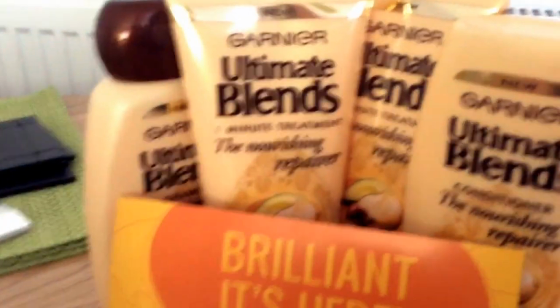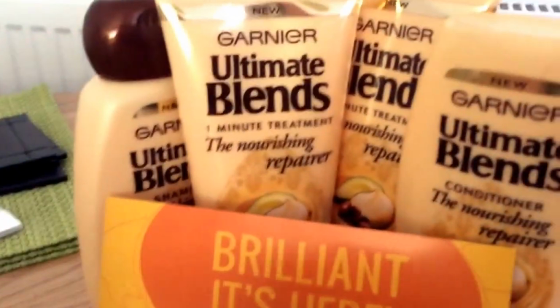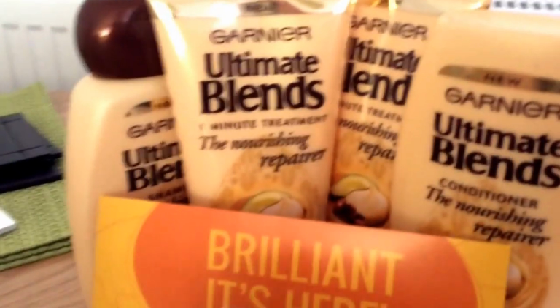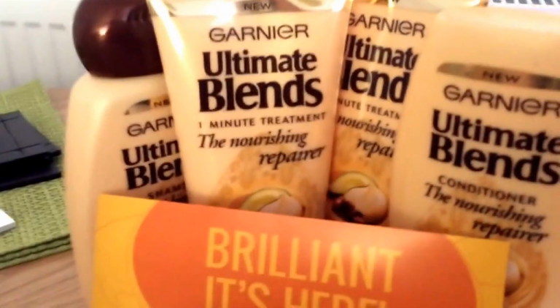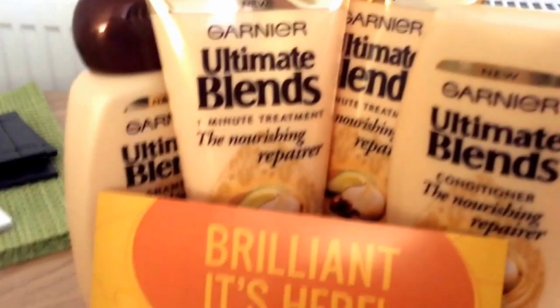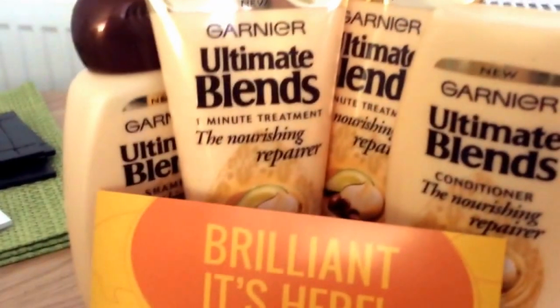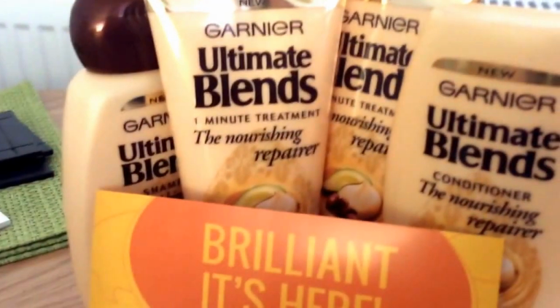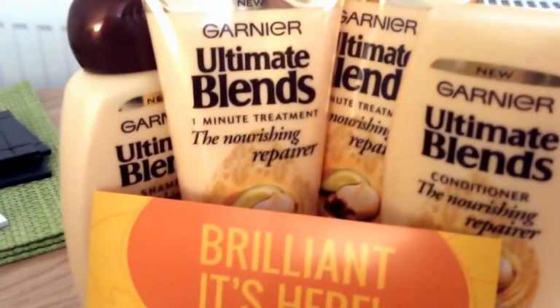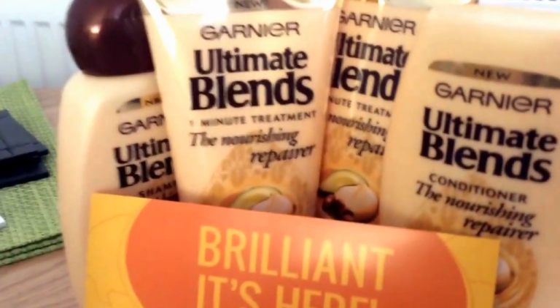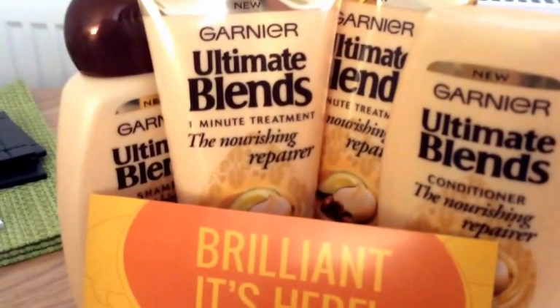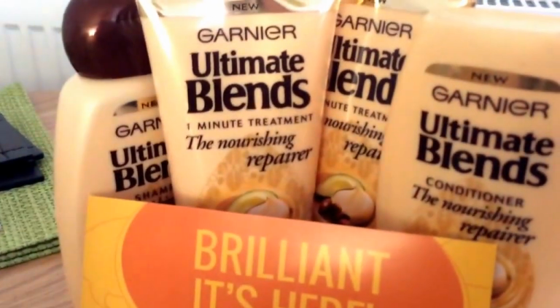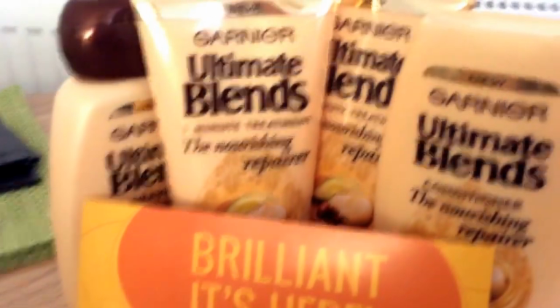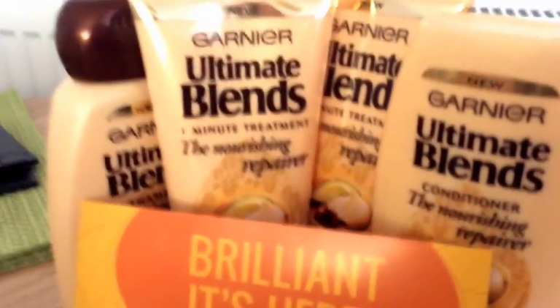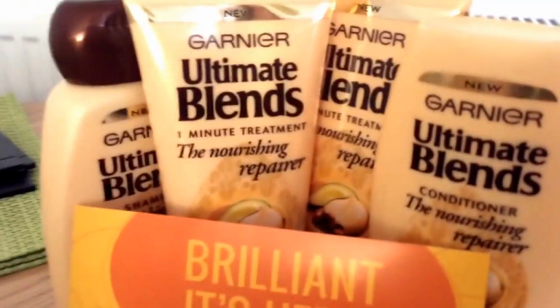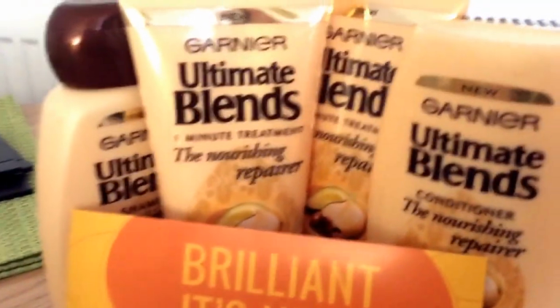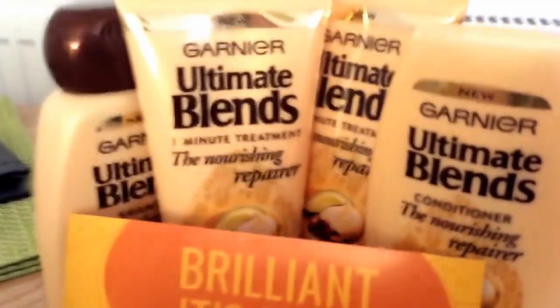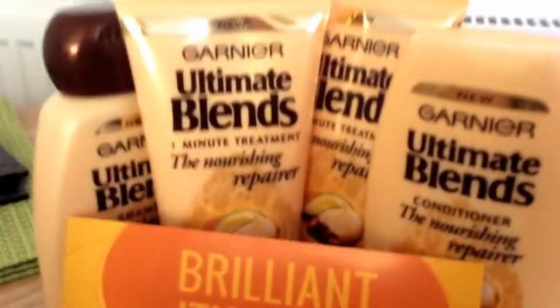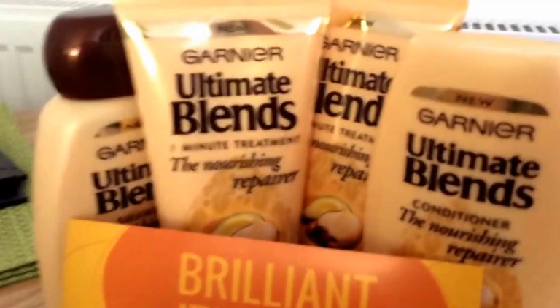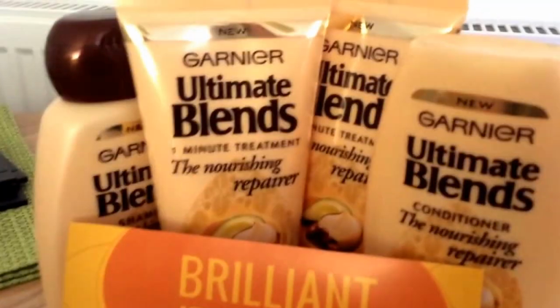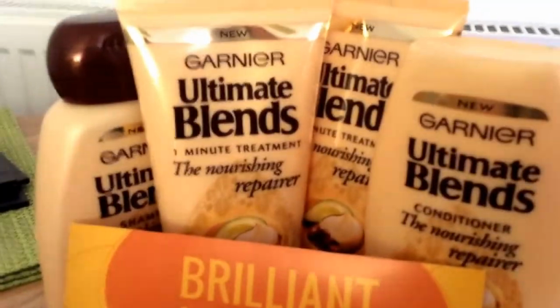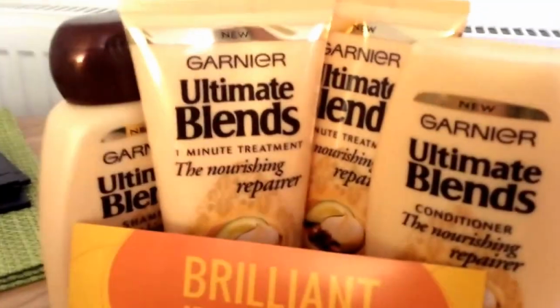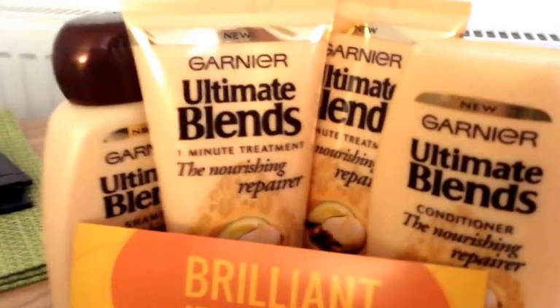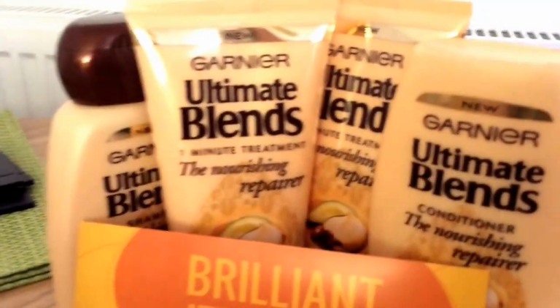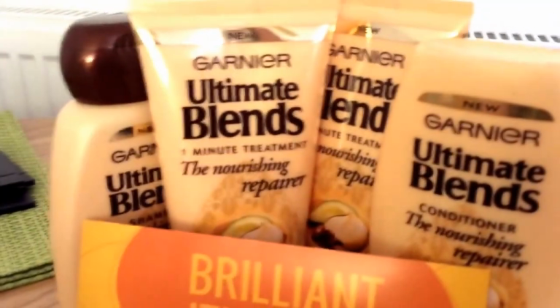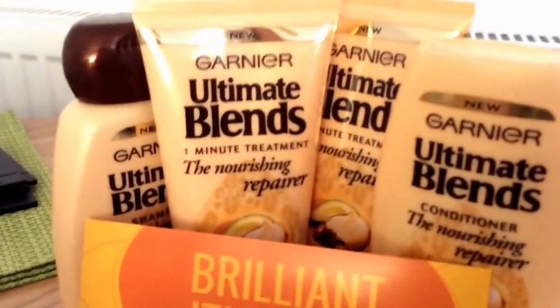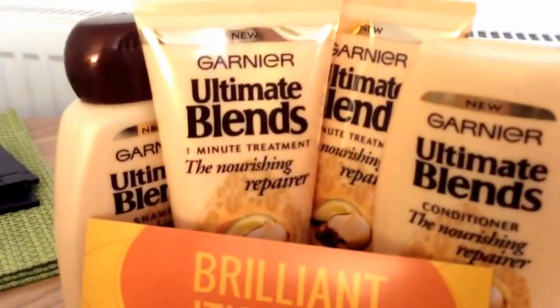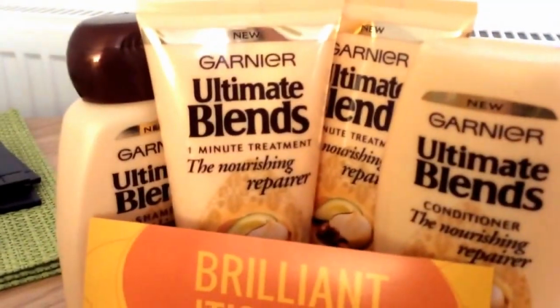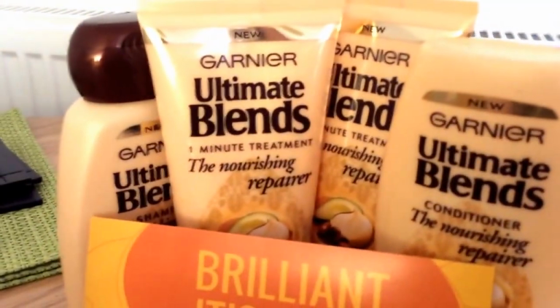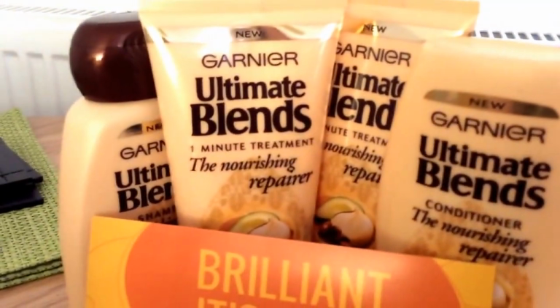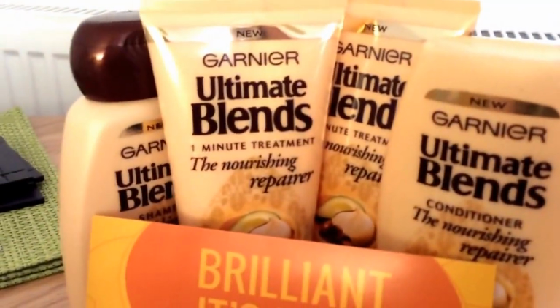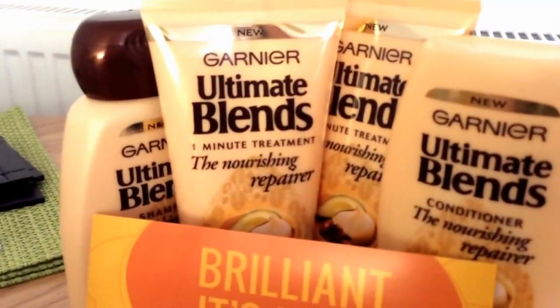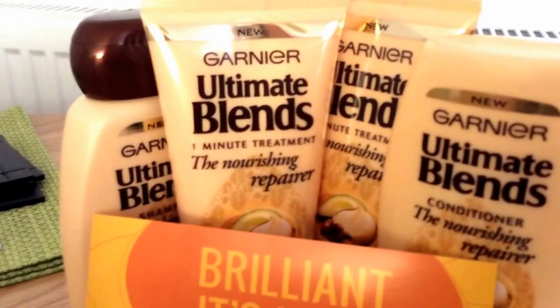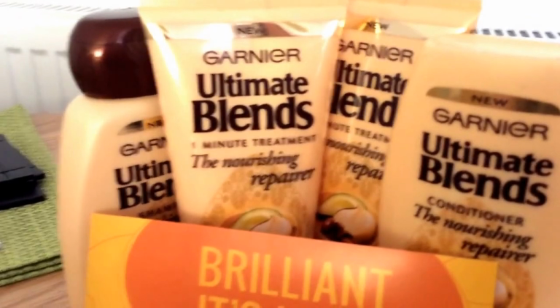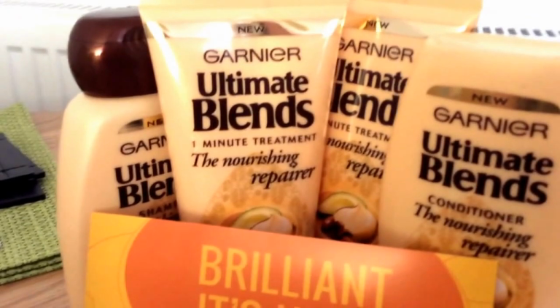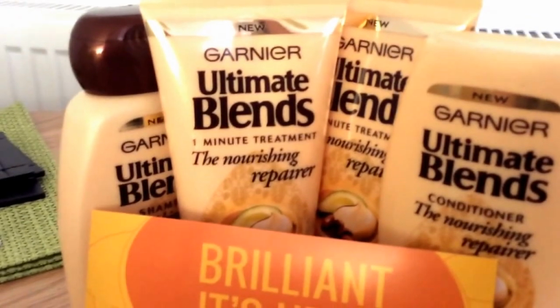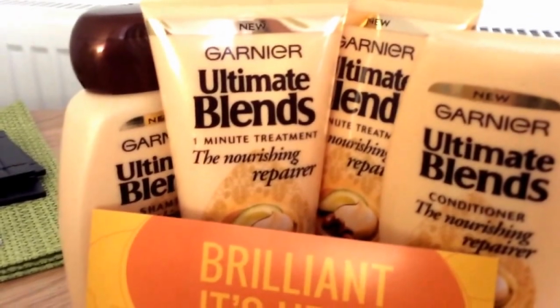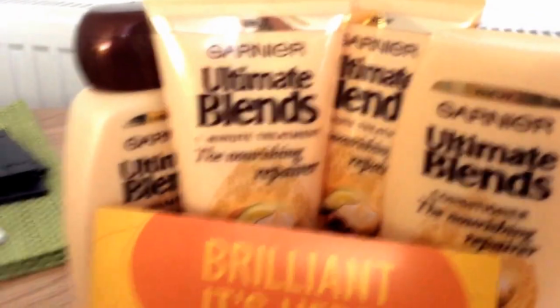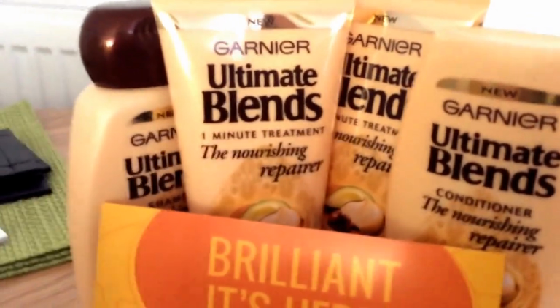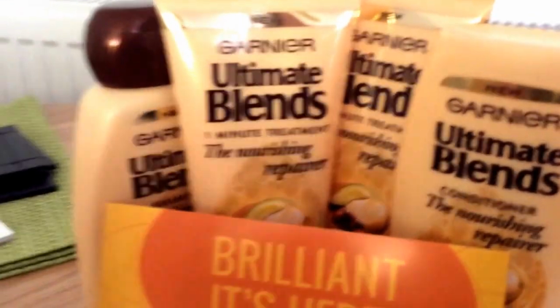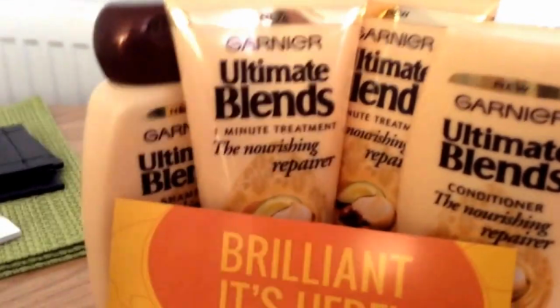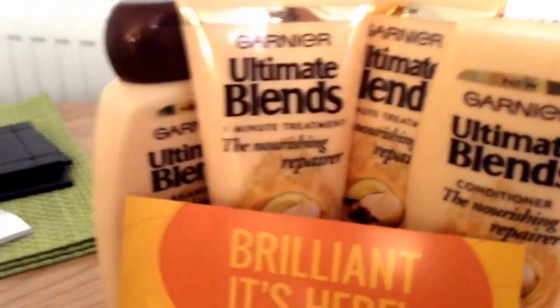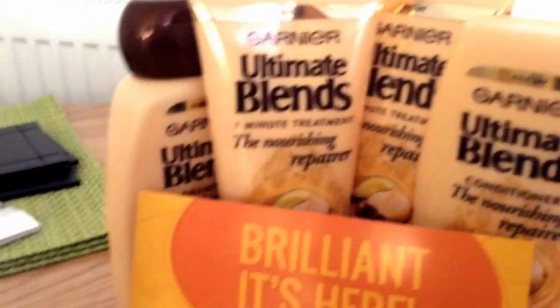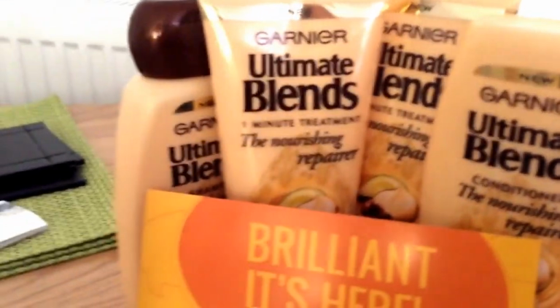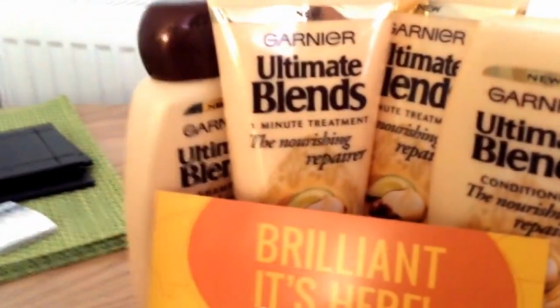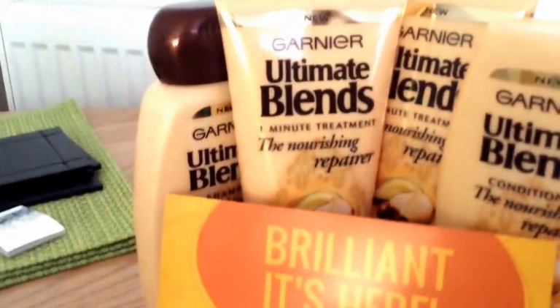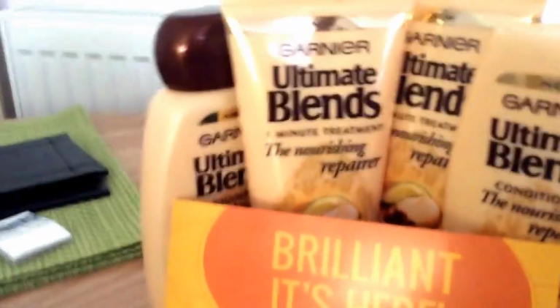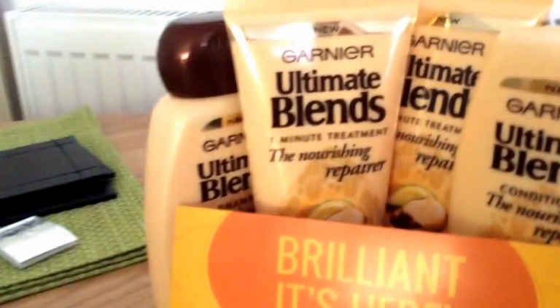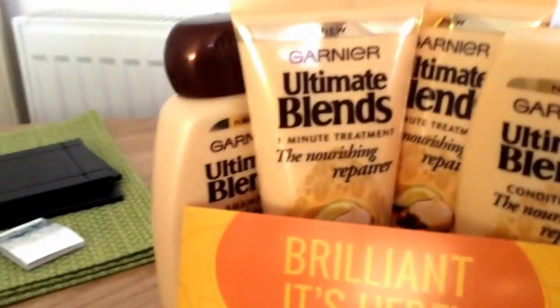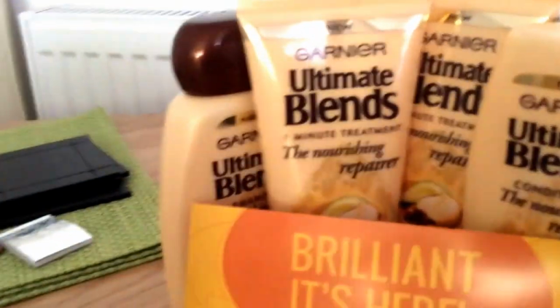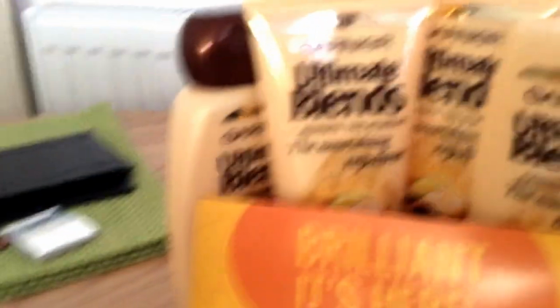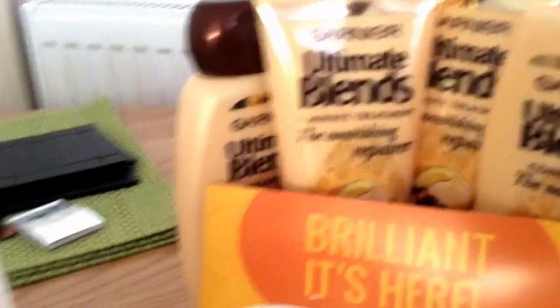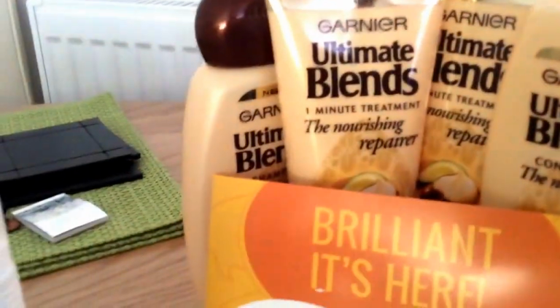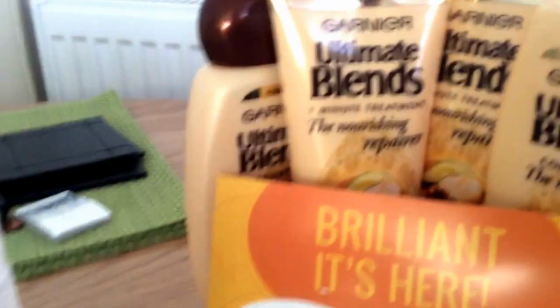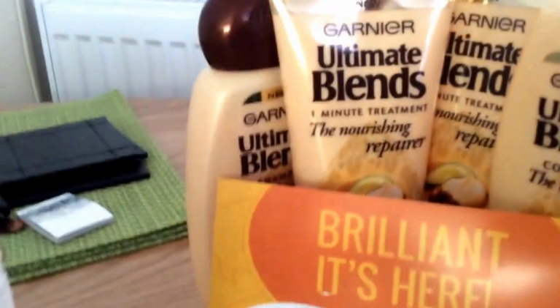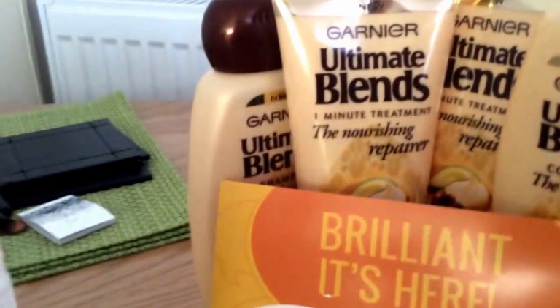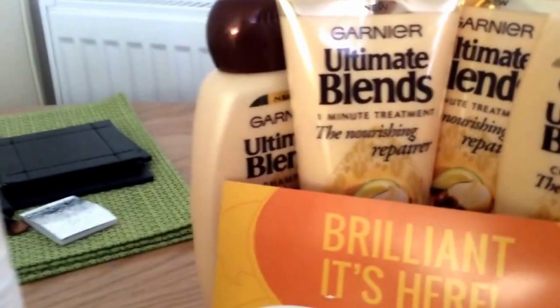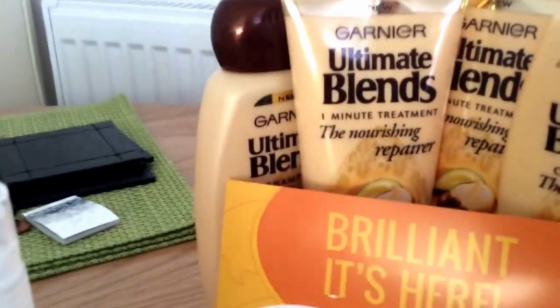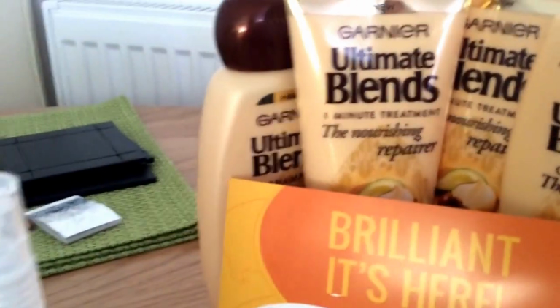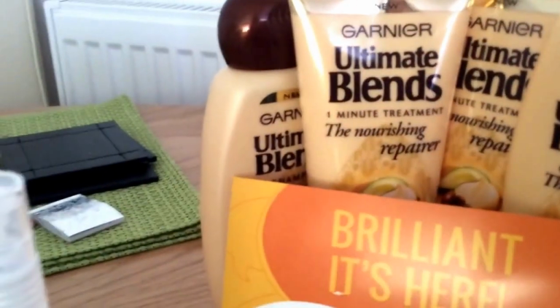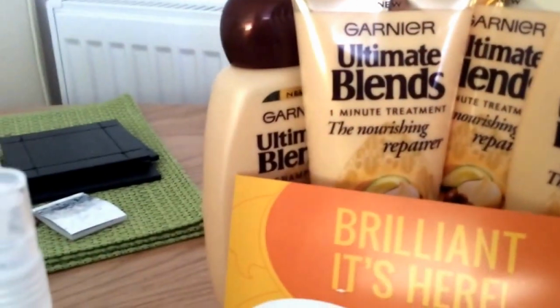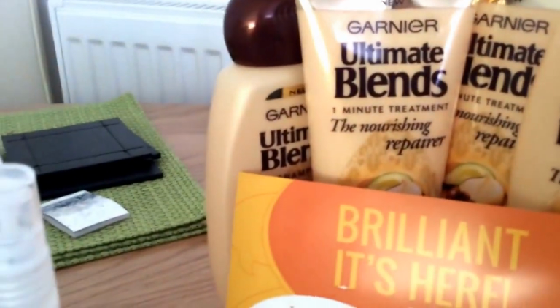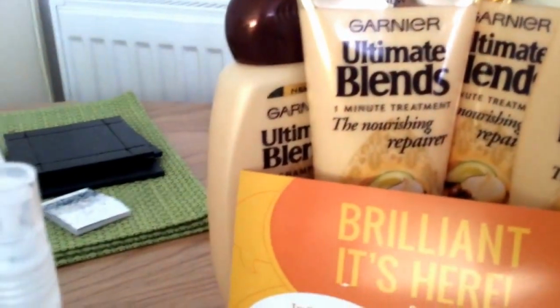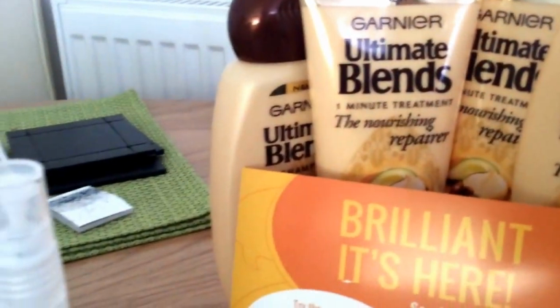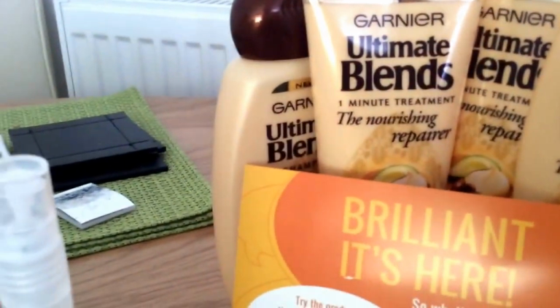Next, this is a Buzz Agent kit my girlfriend got — the Garnier Ultimate Blends one. So yeah, that's a Buzz Agent.